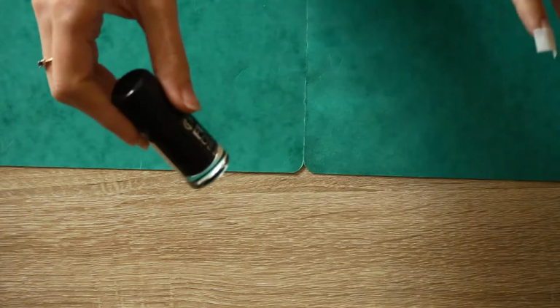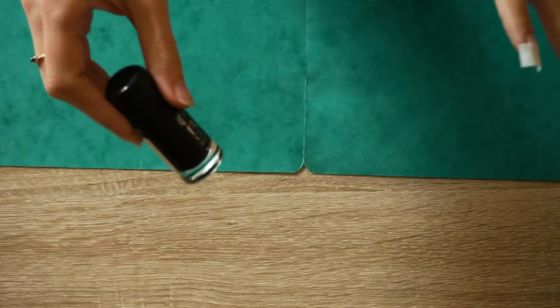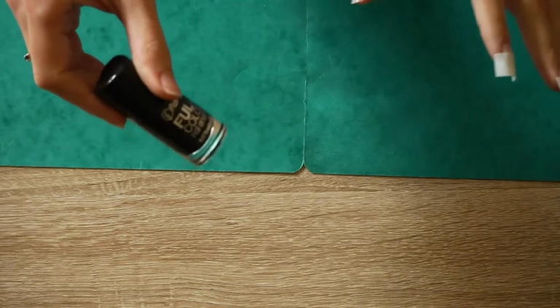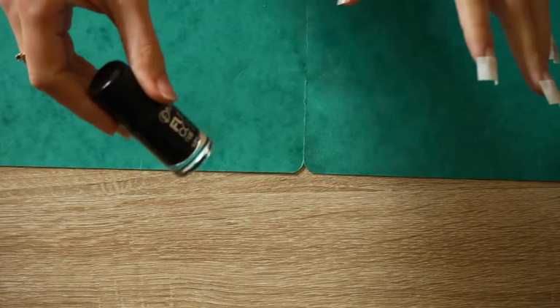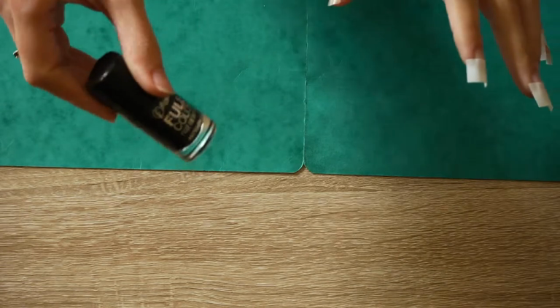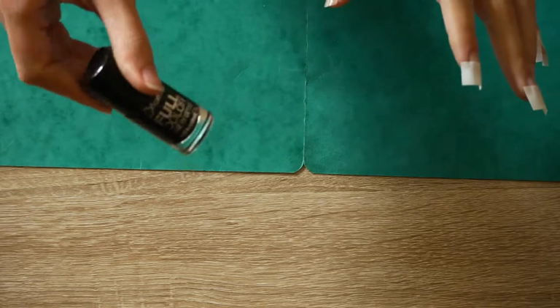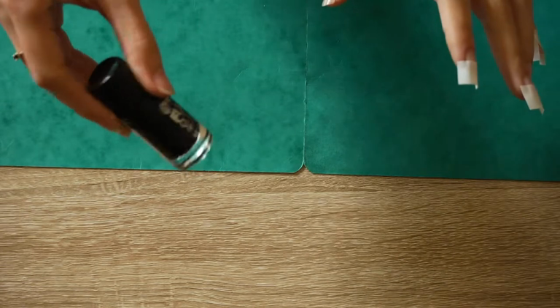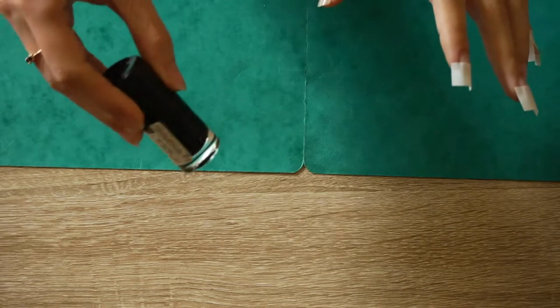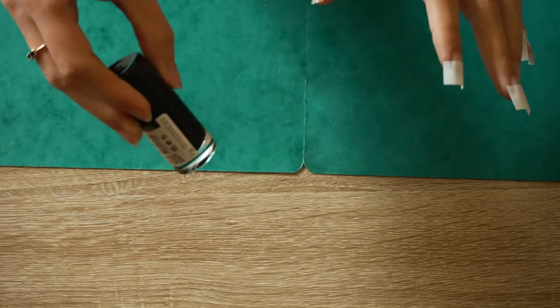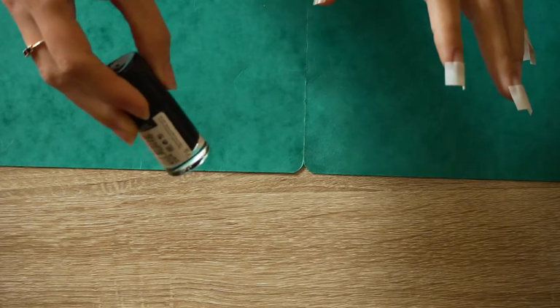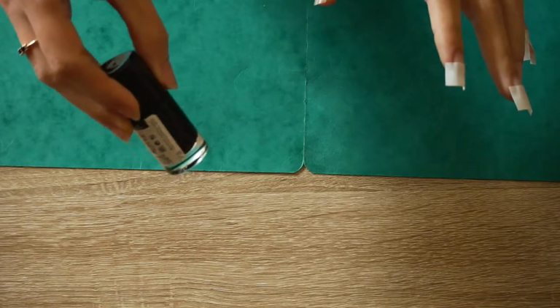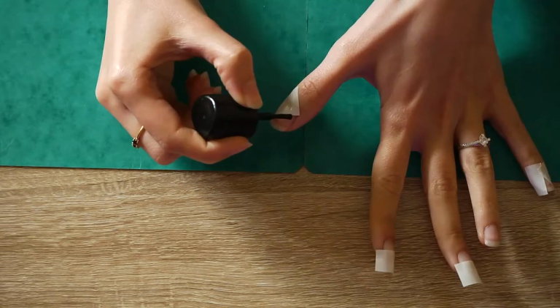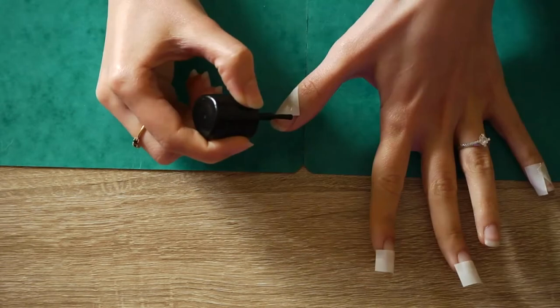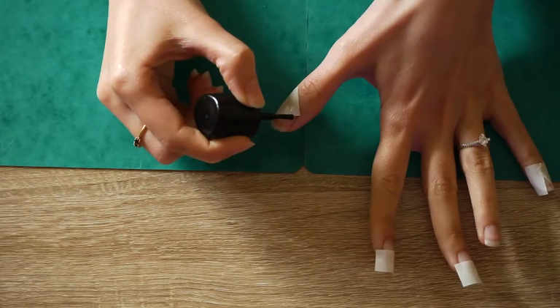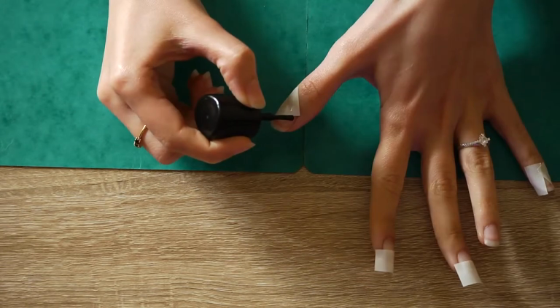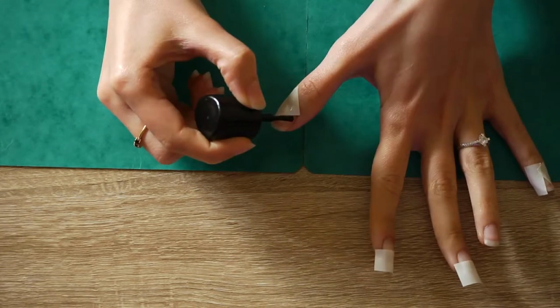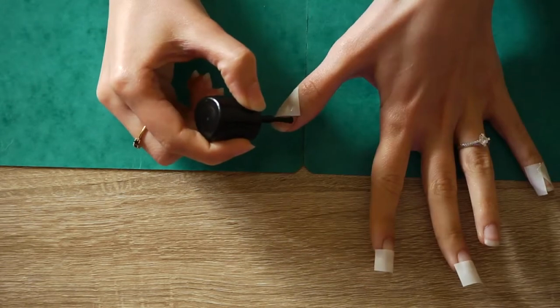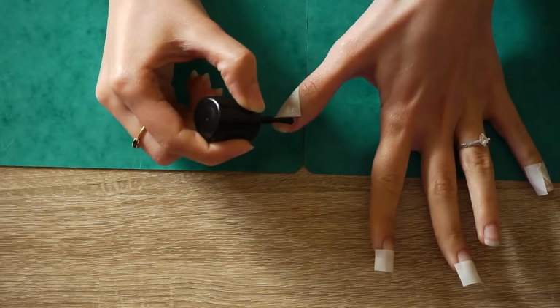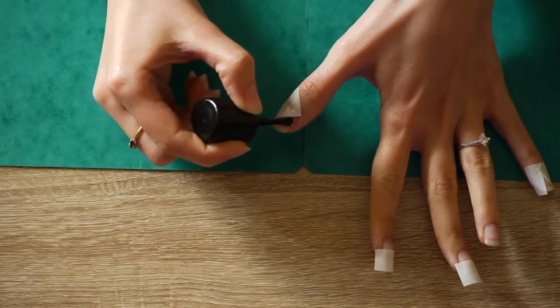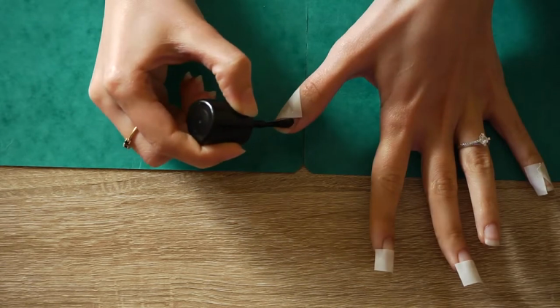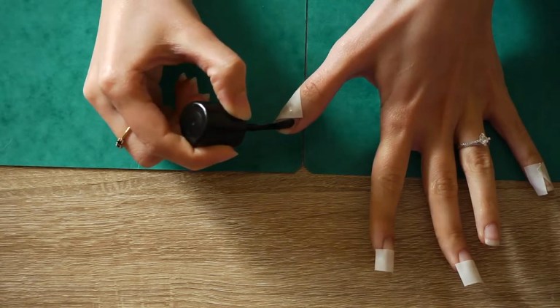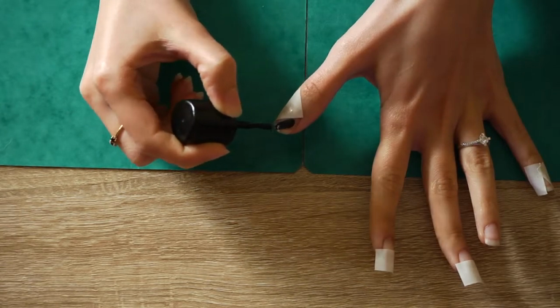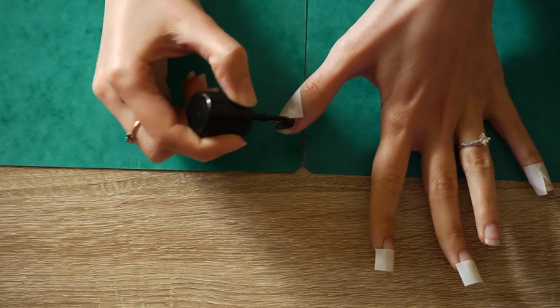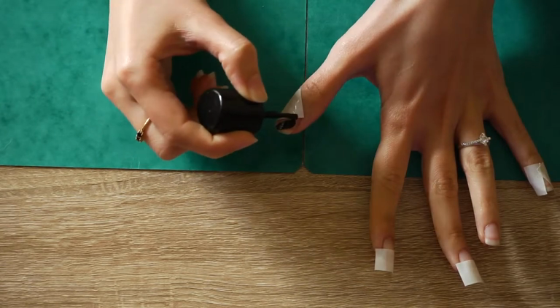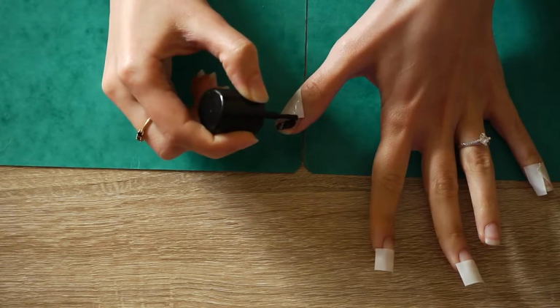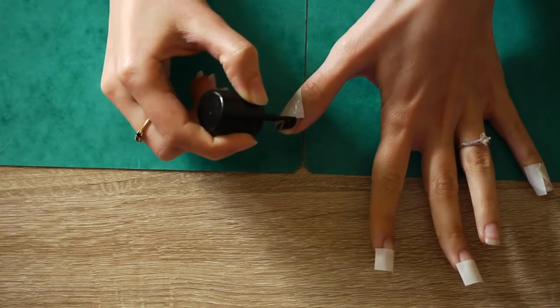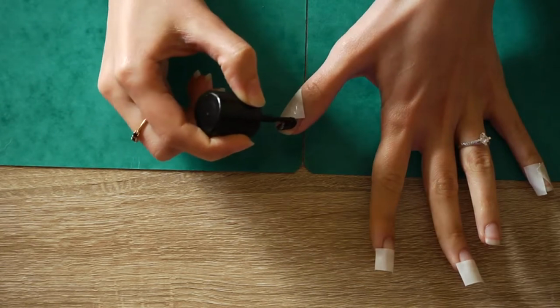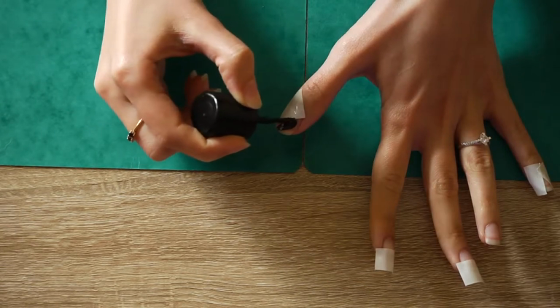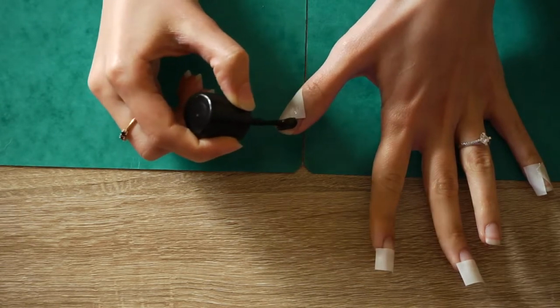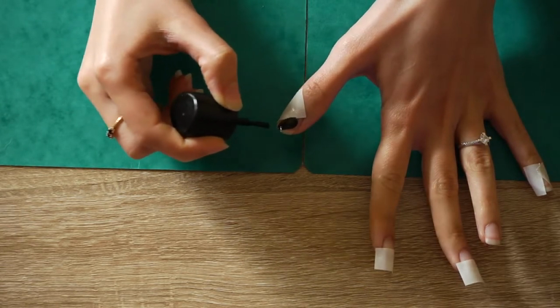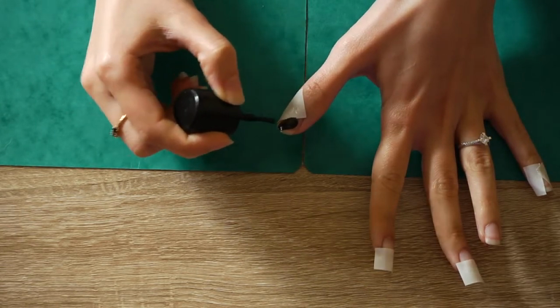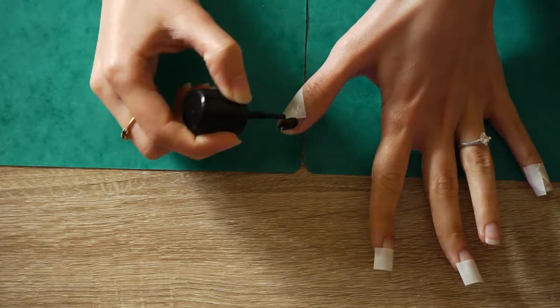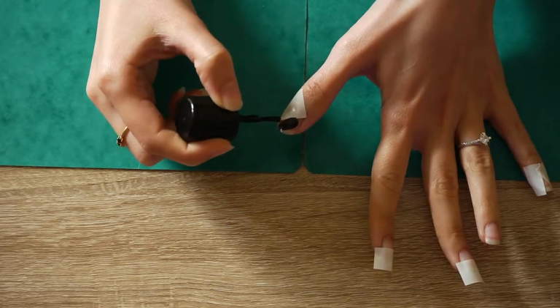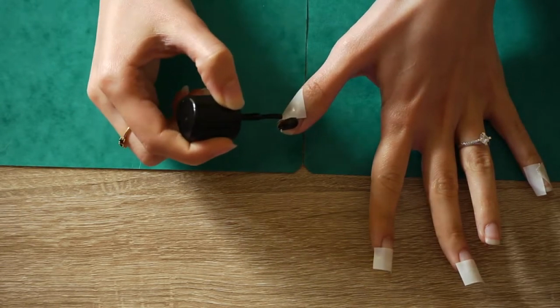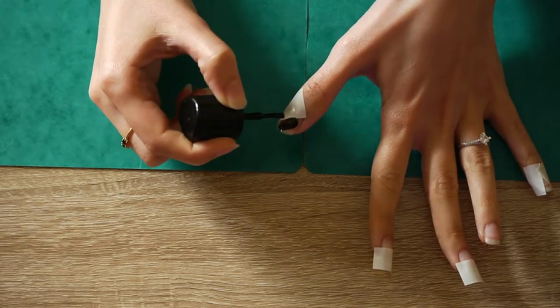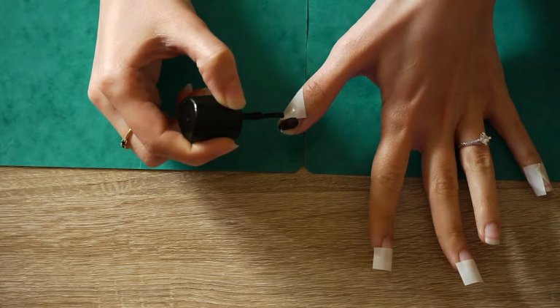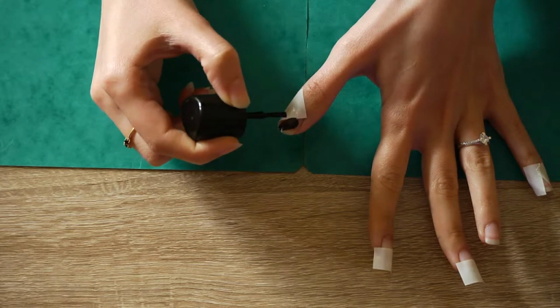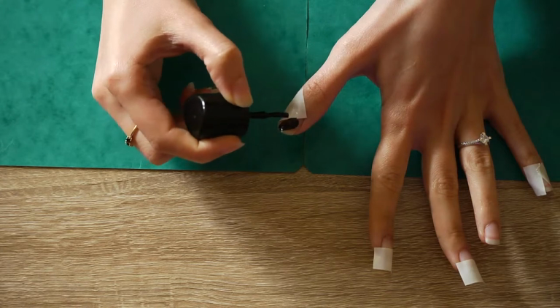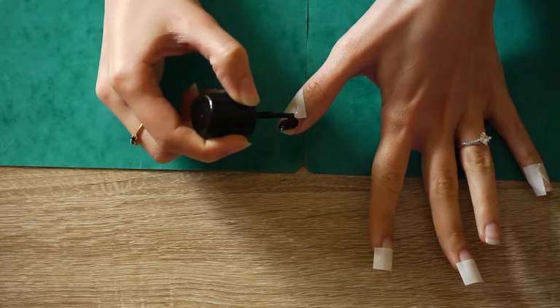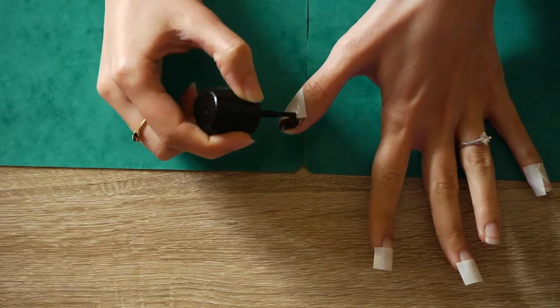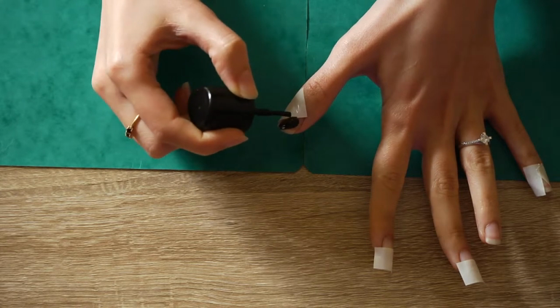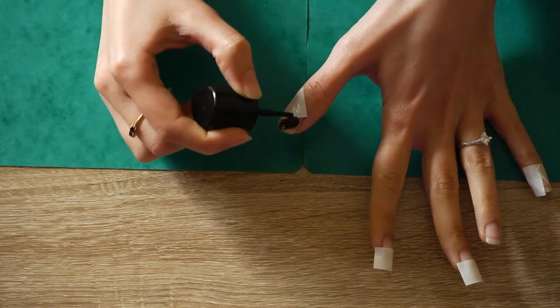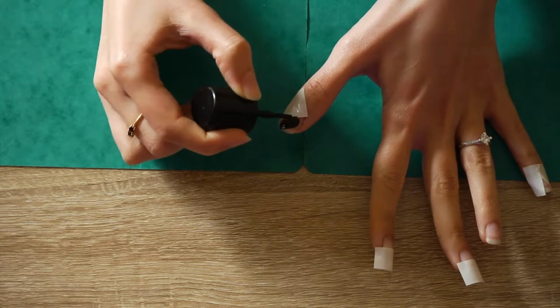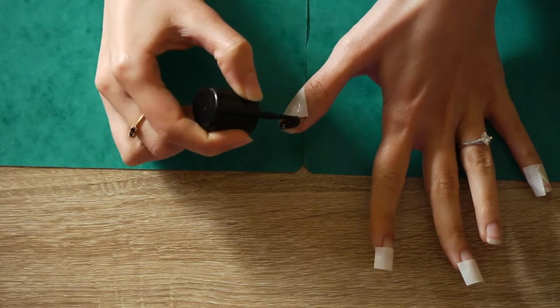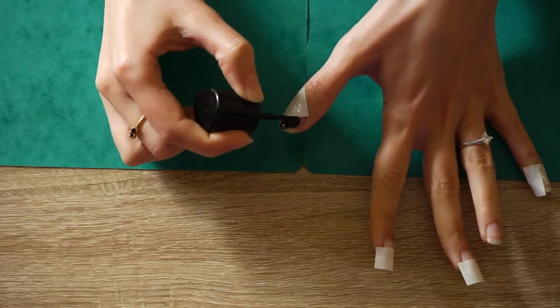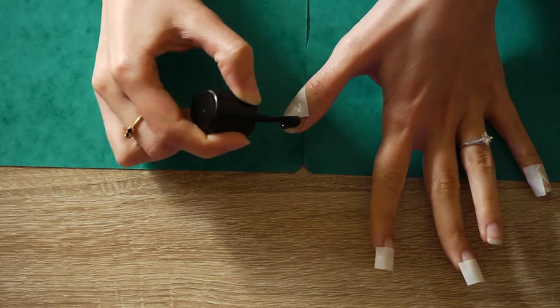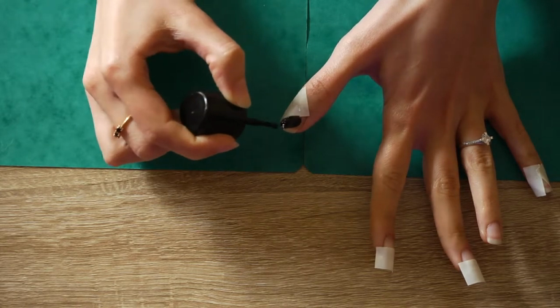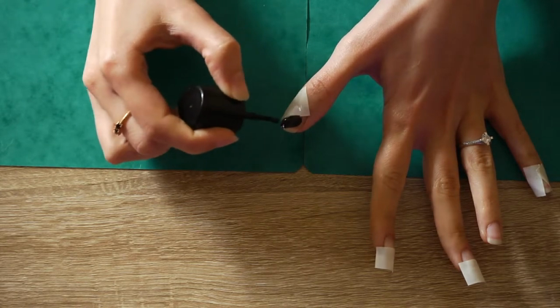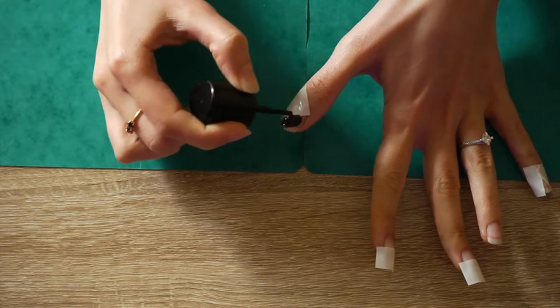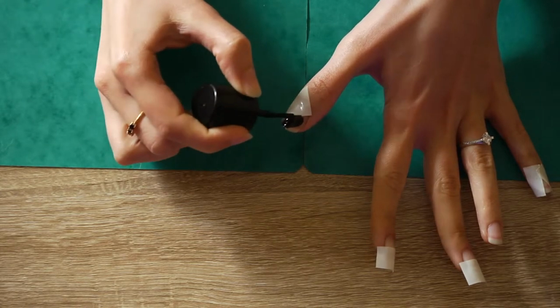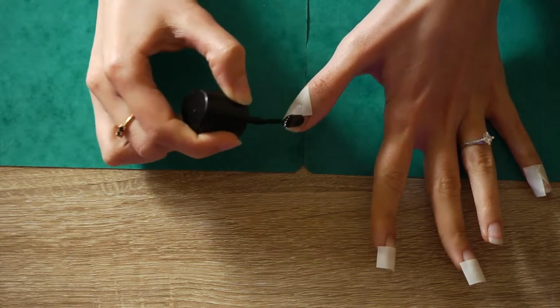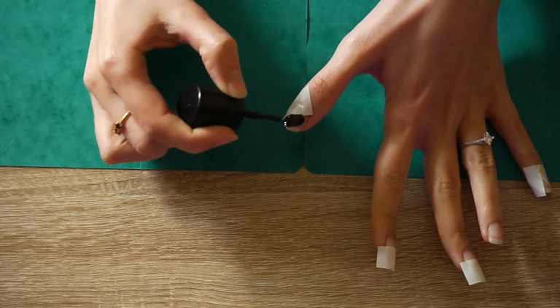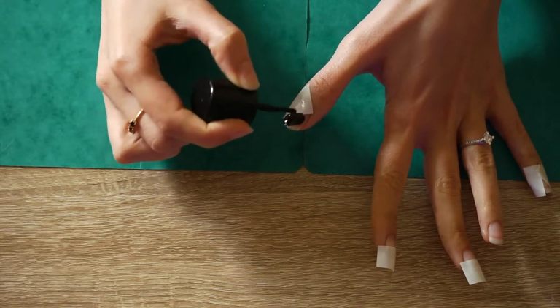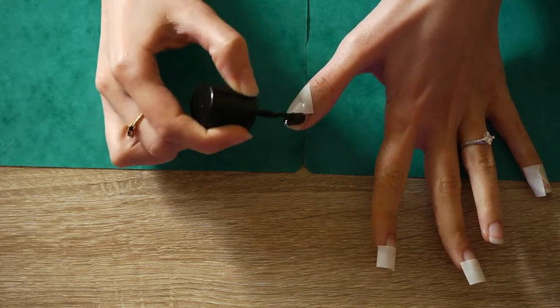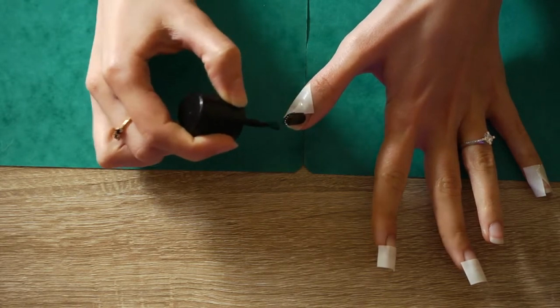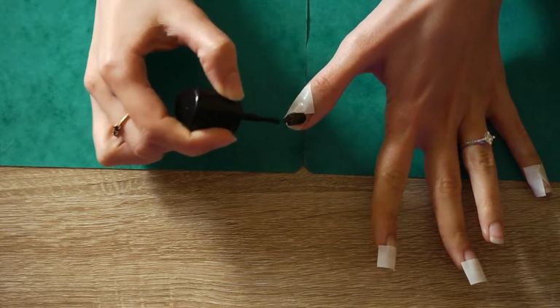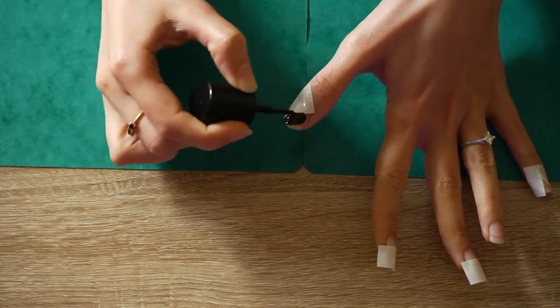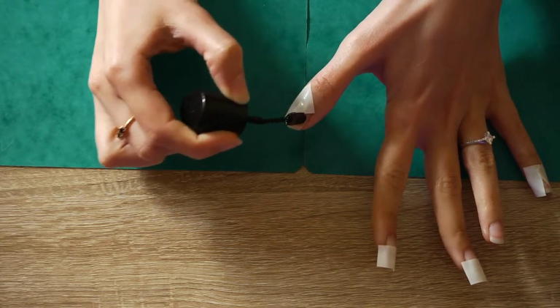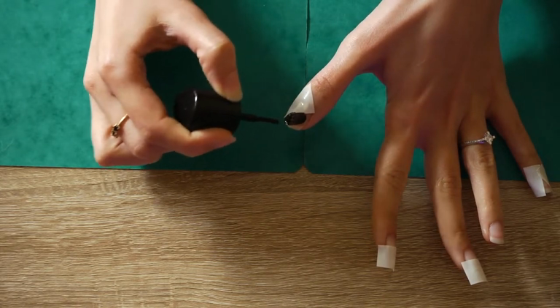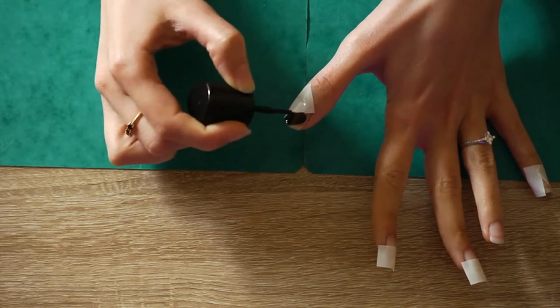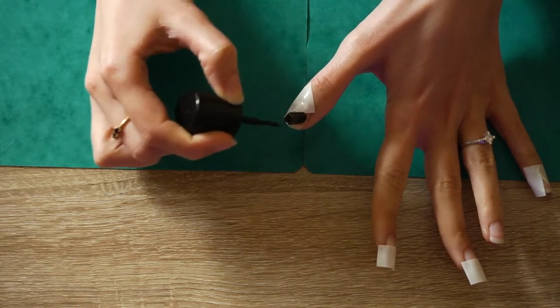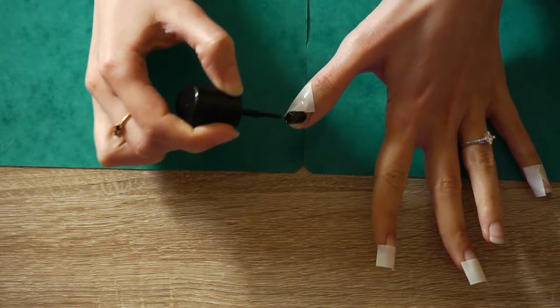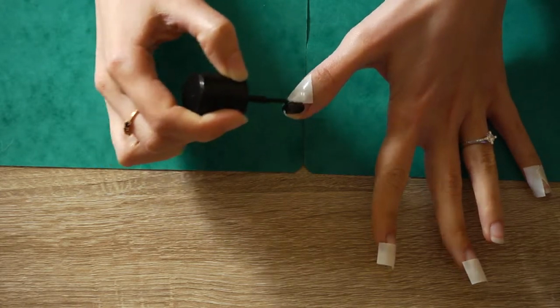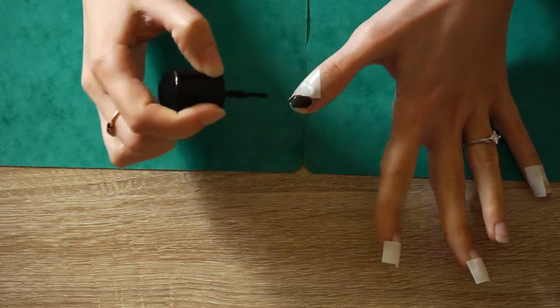Now let's start painting. Start with the black polish first. You don't have to be perfect, that's why we are using tape.